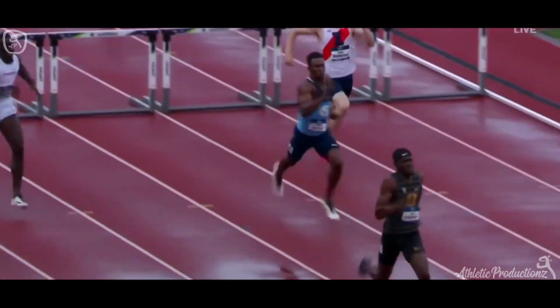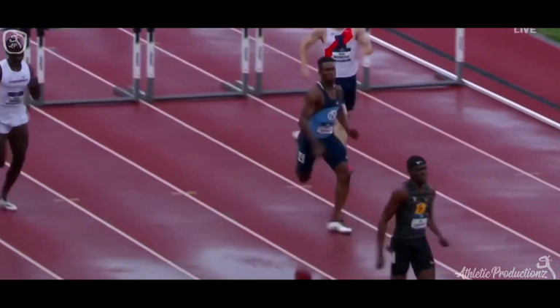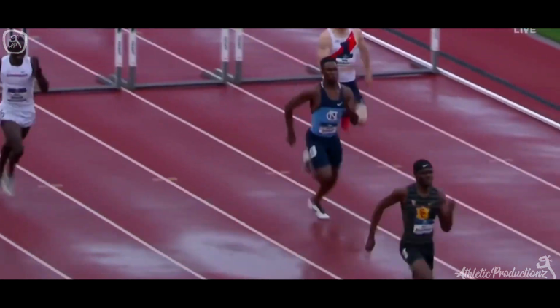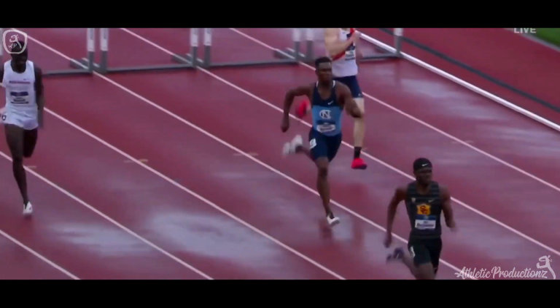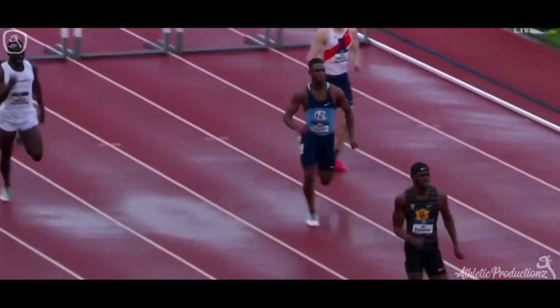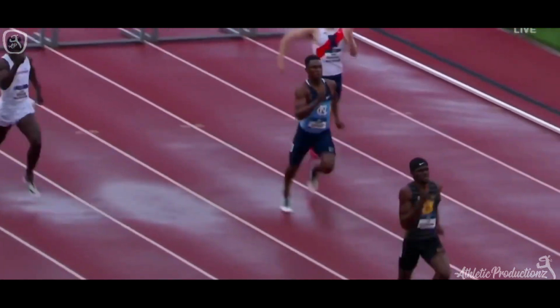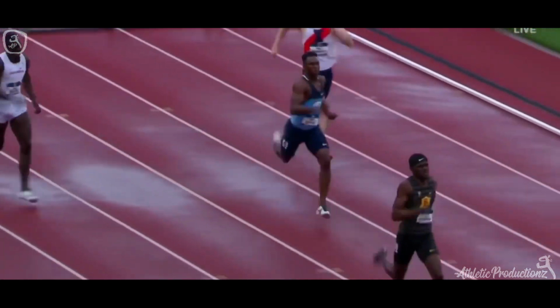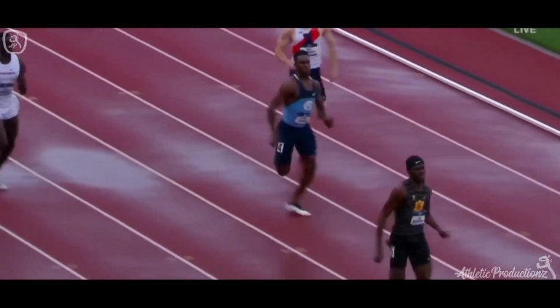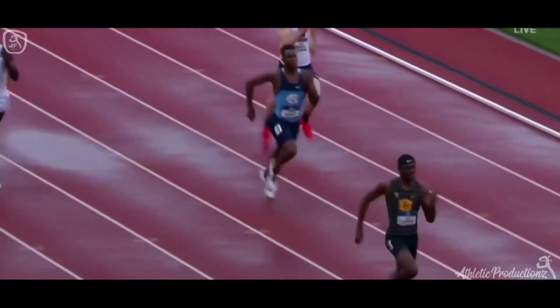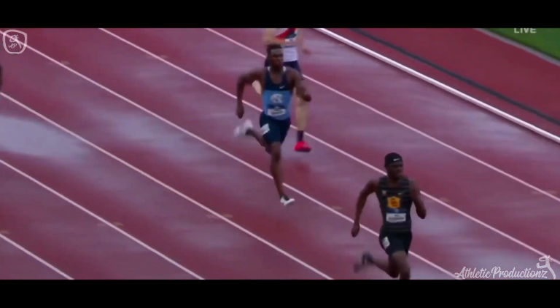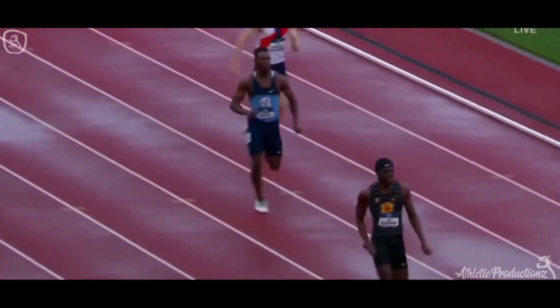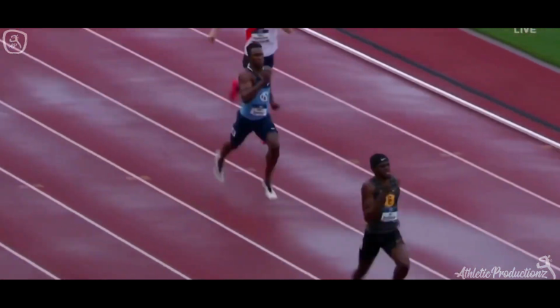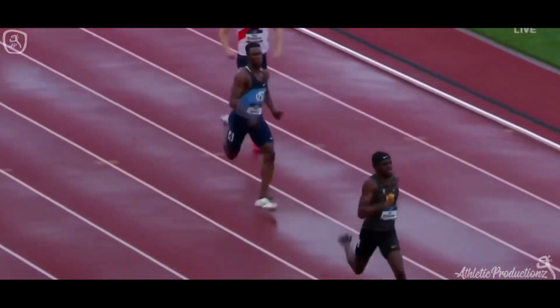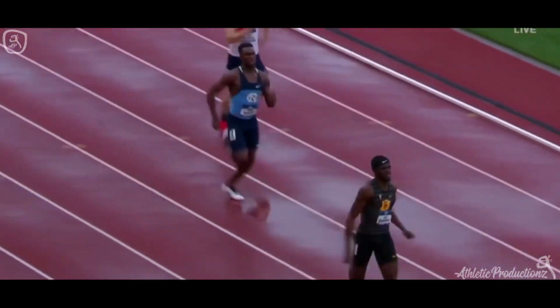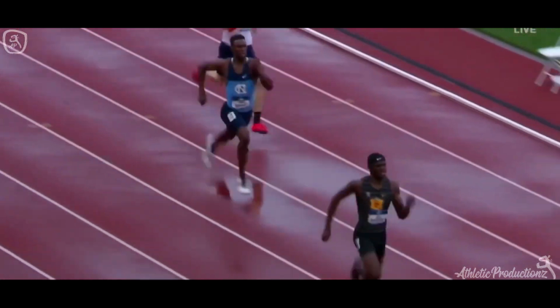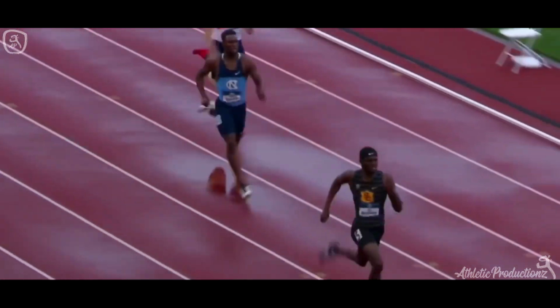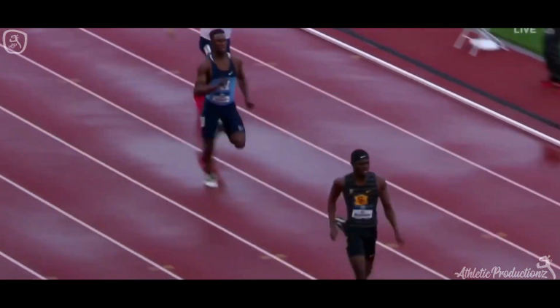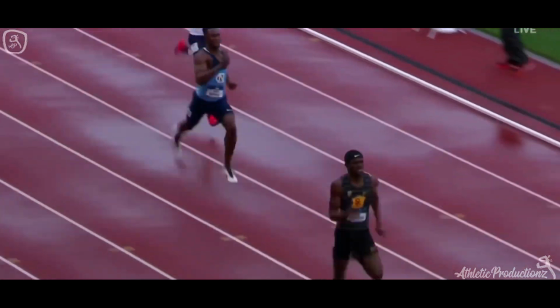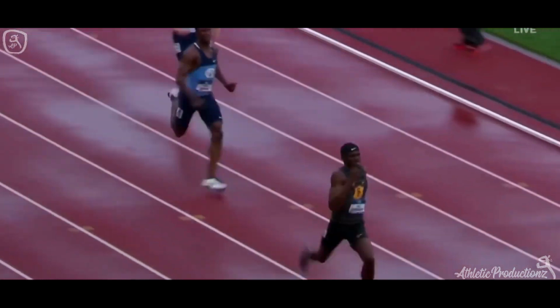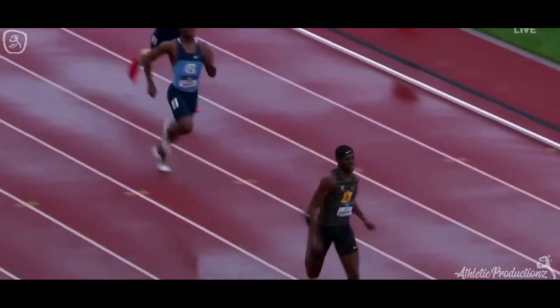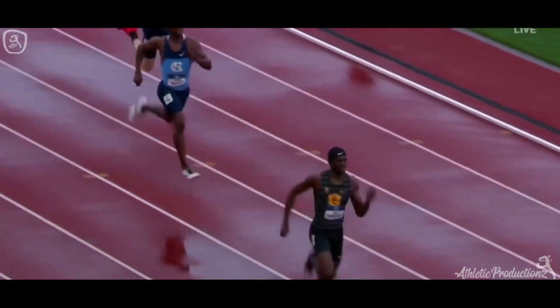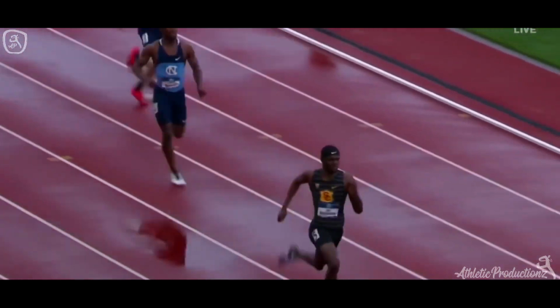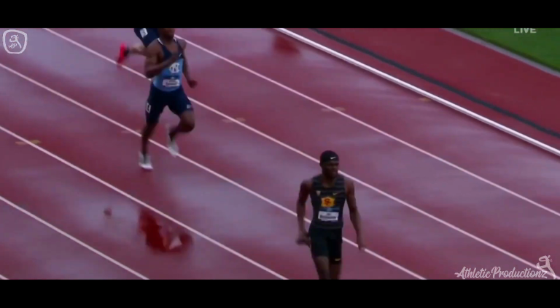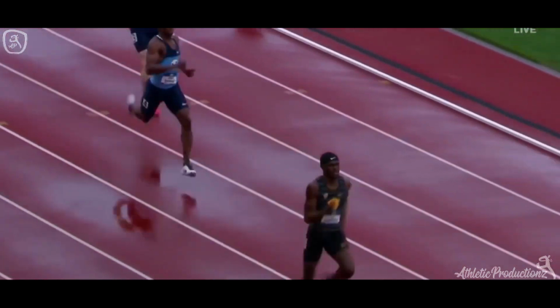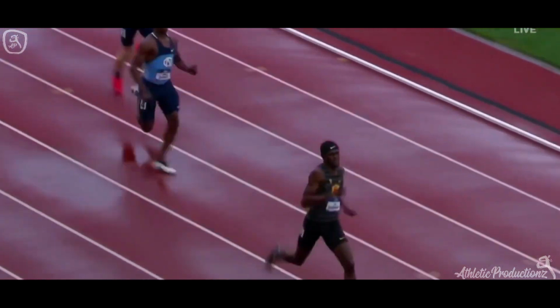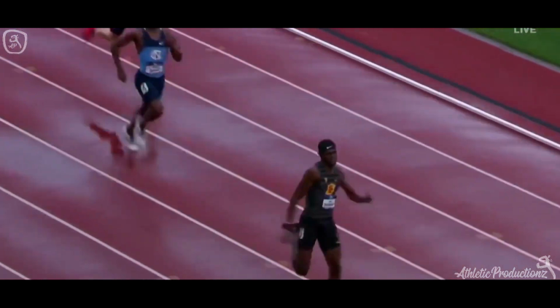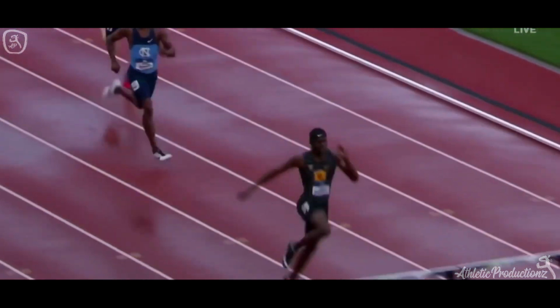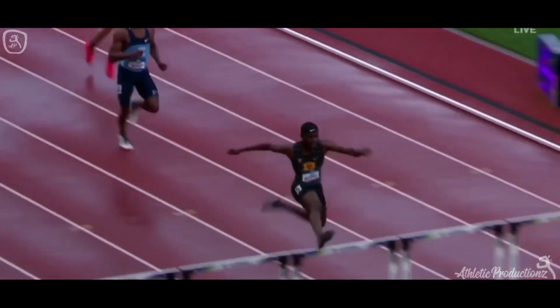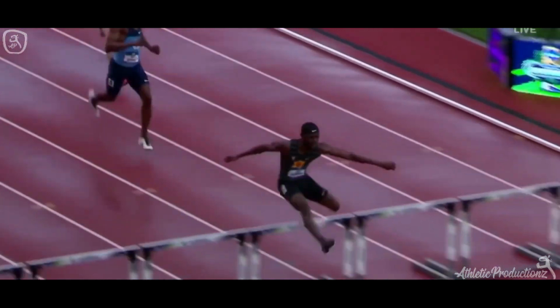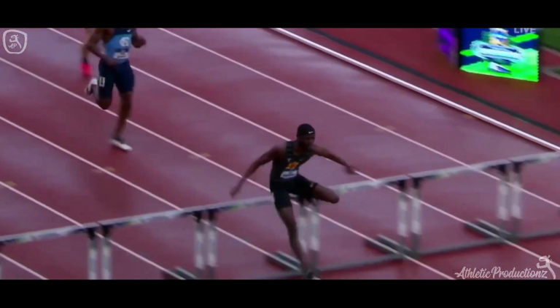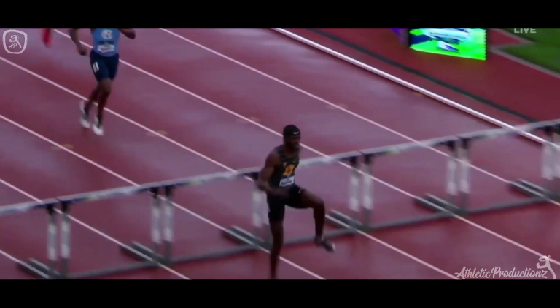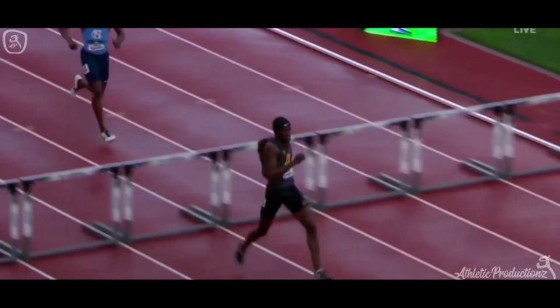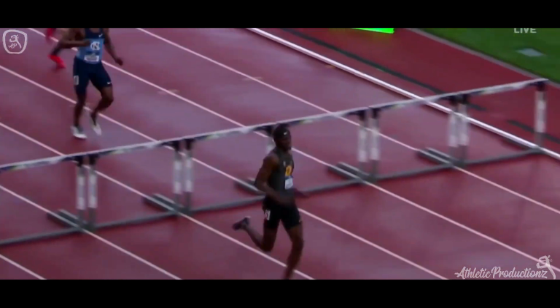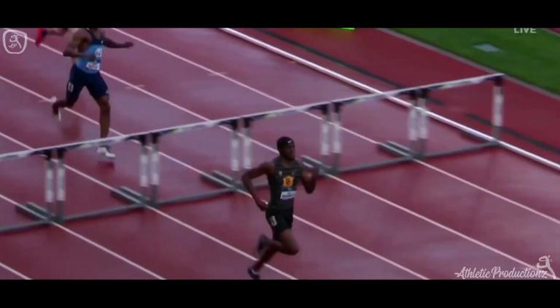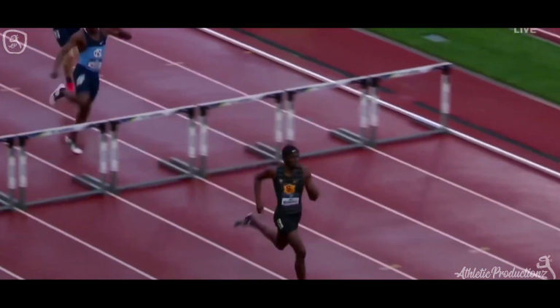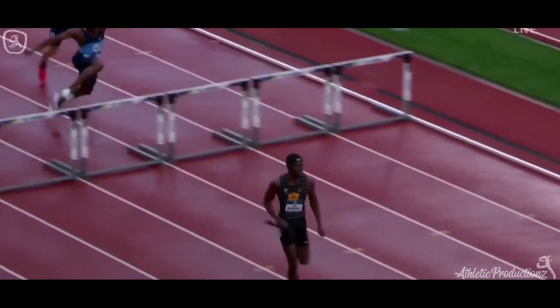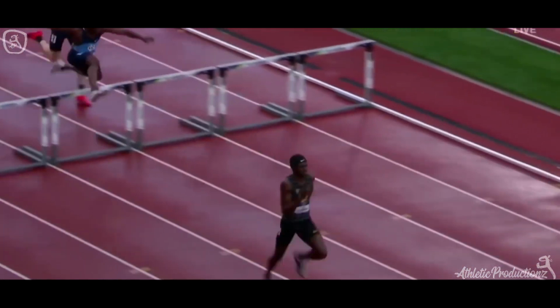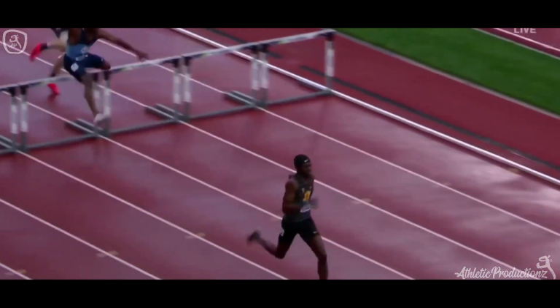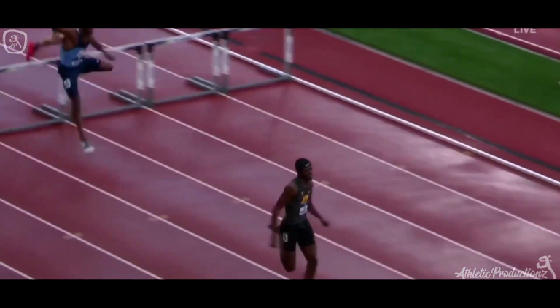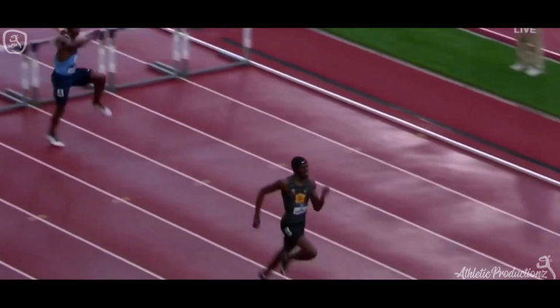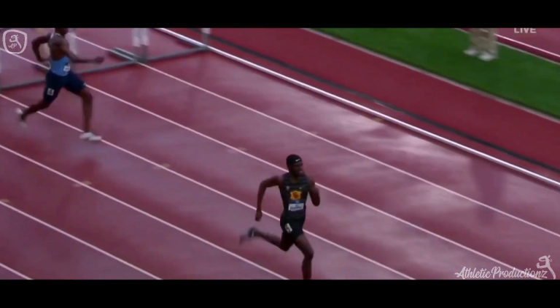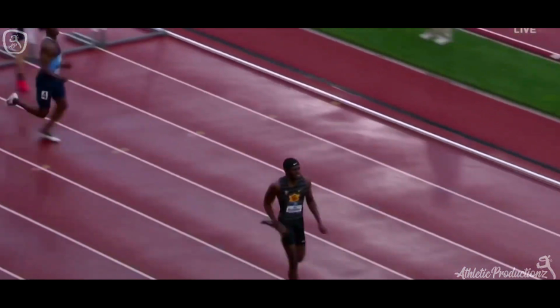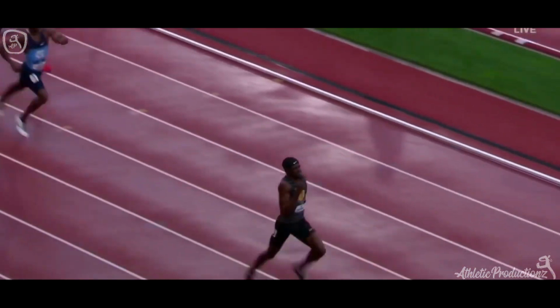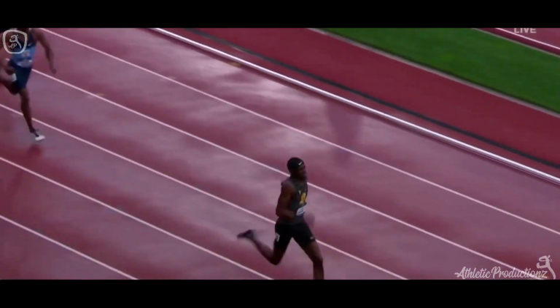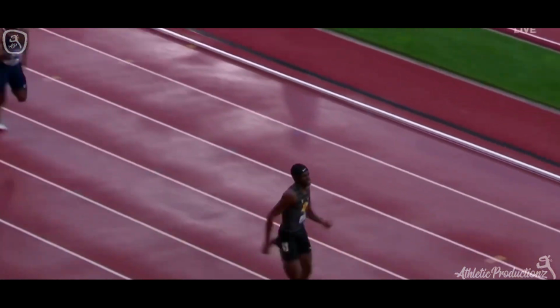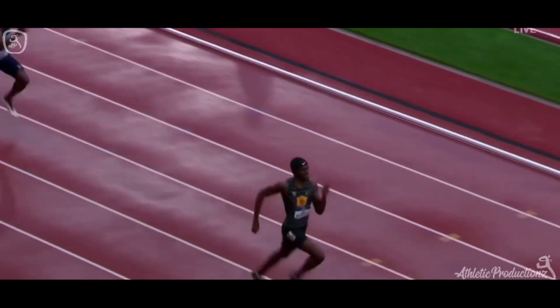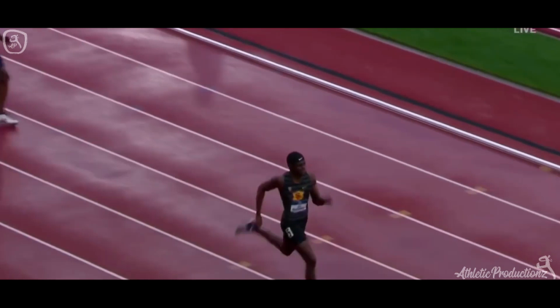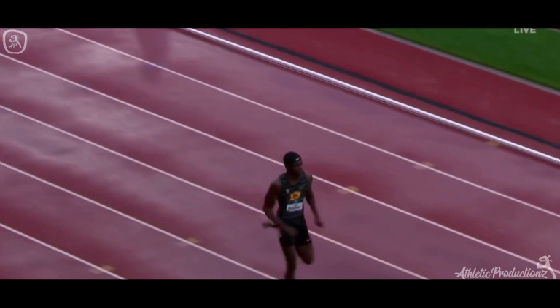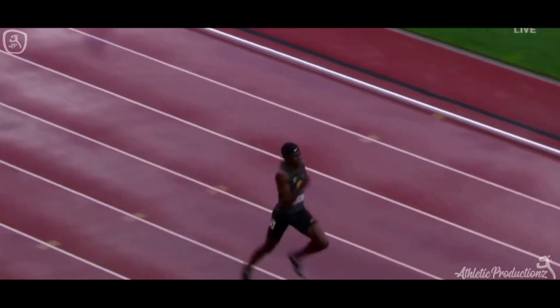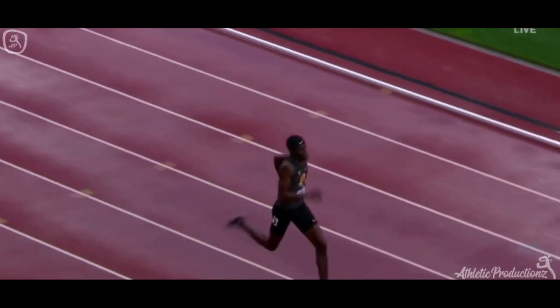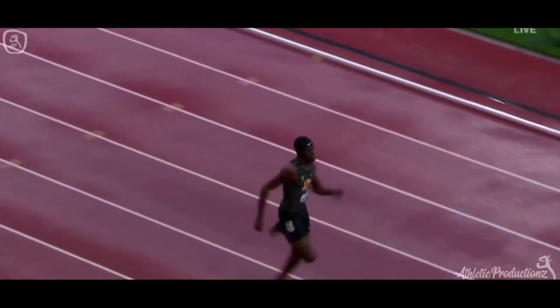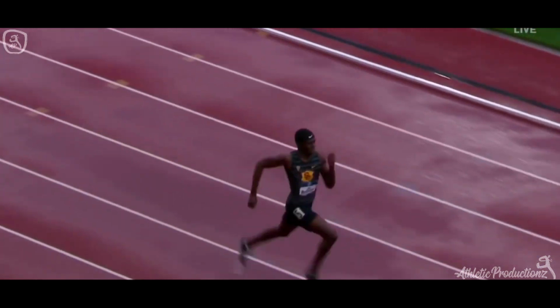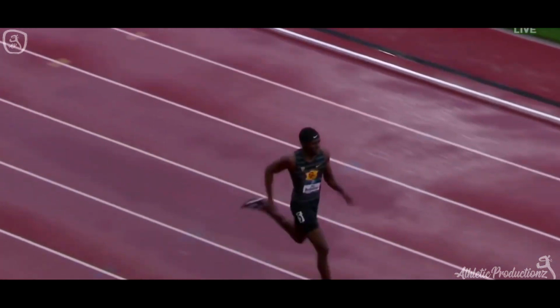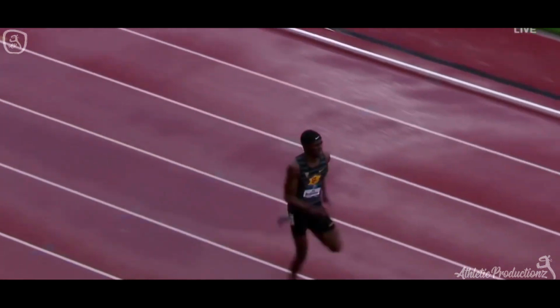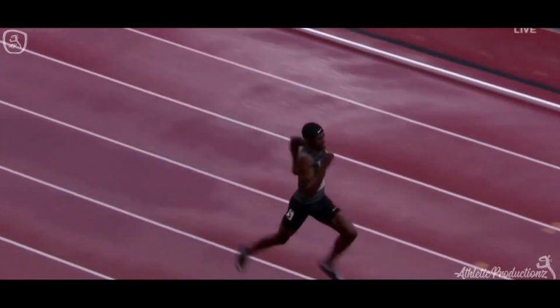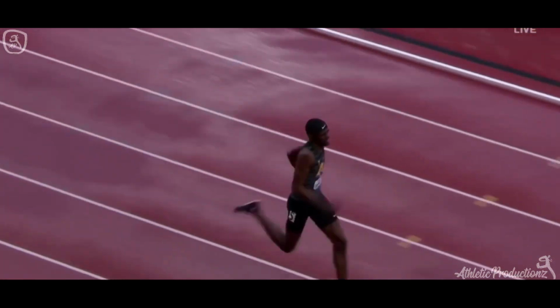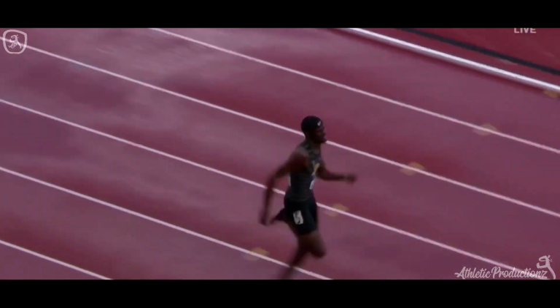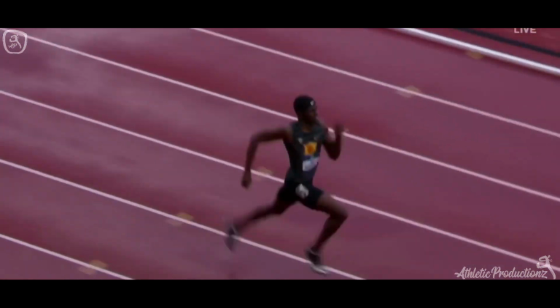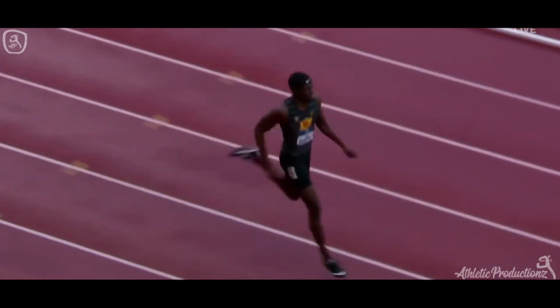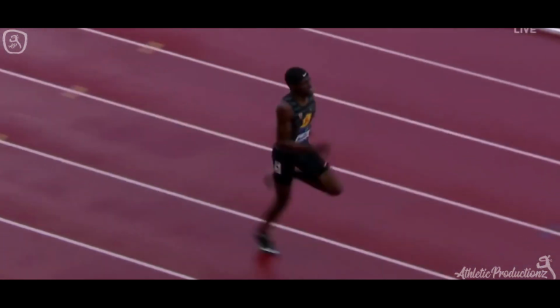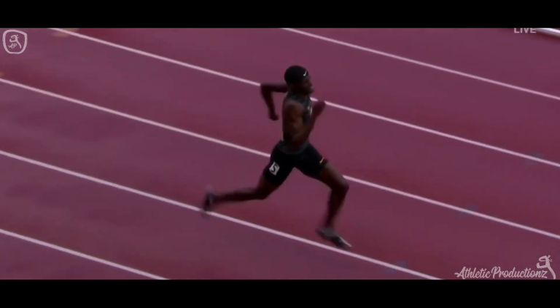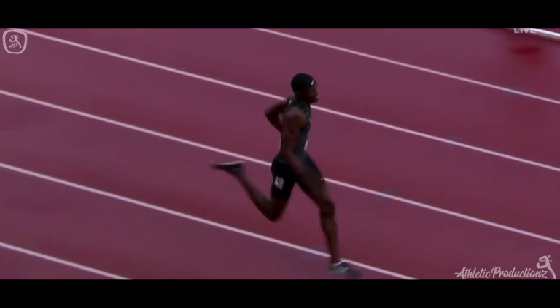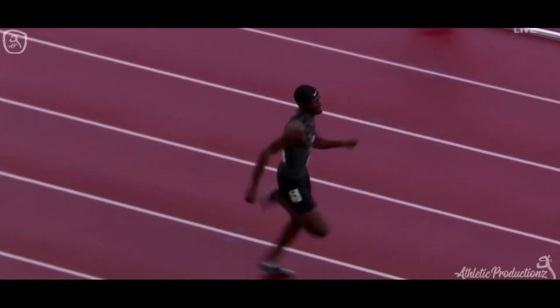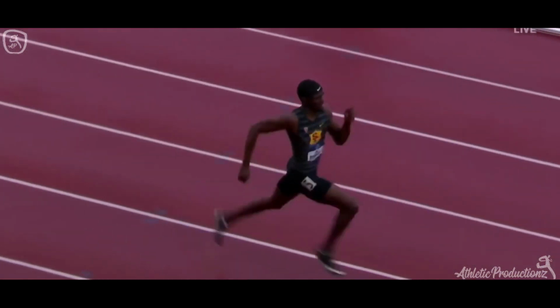47.02! I believe that's the second fastest time ever run for the 400 meter hurdles.